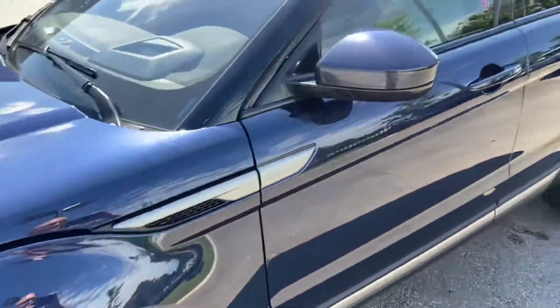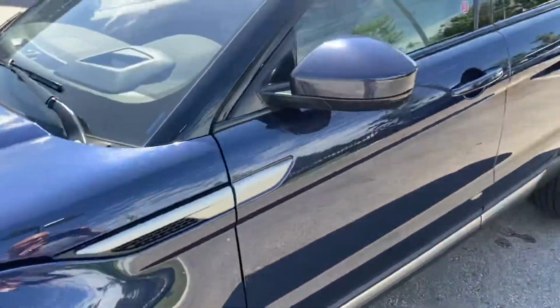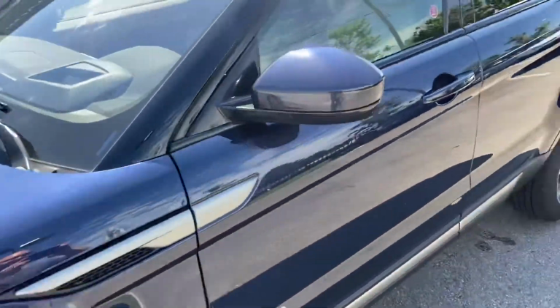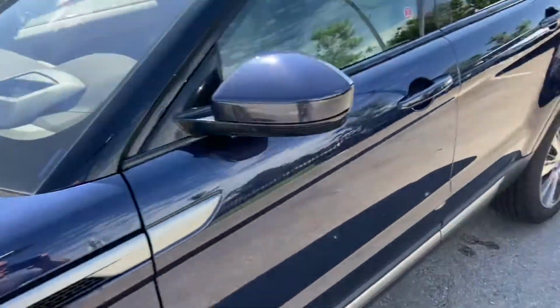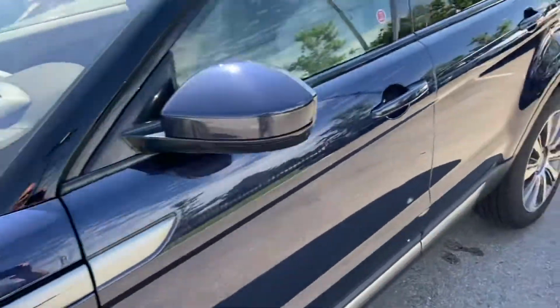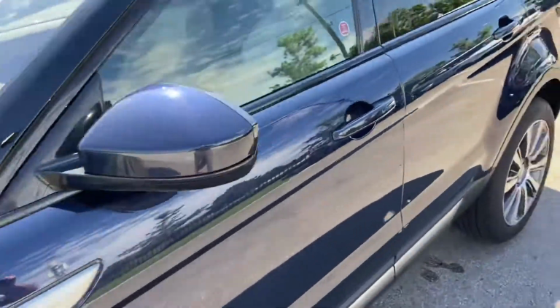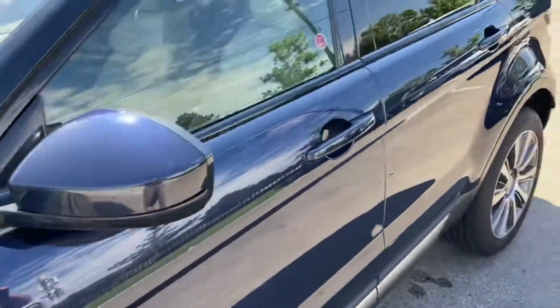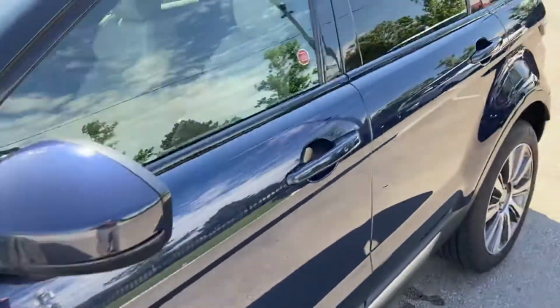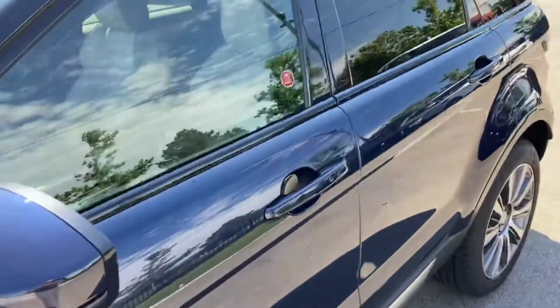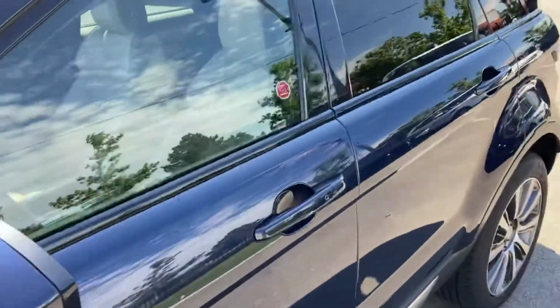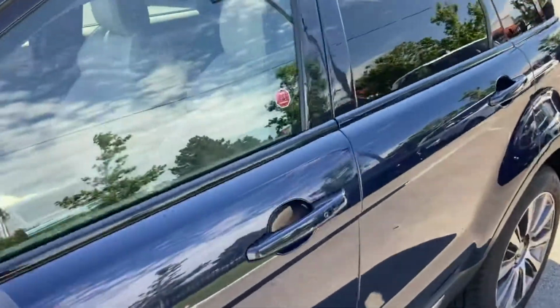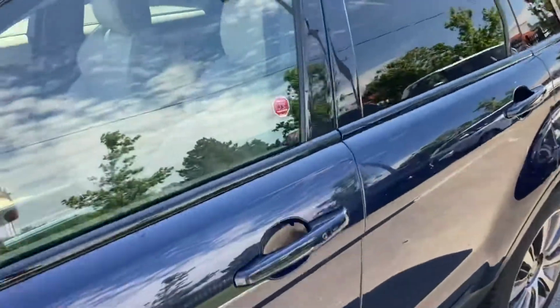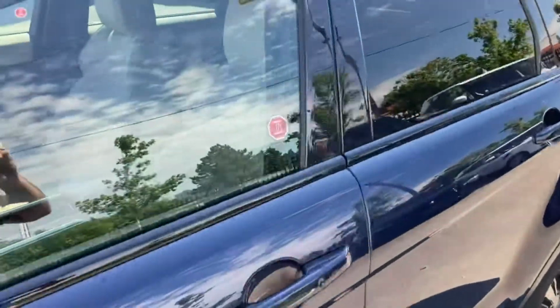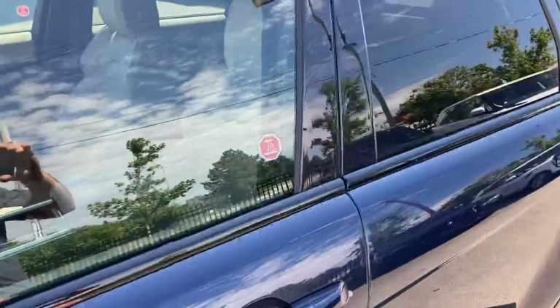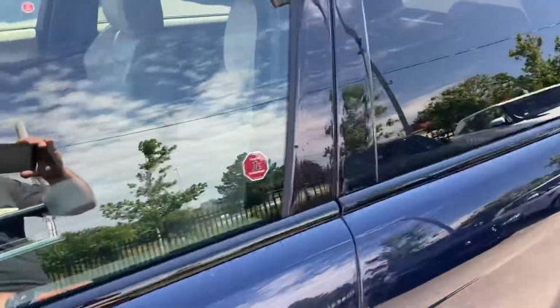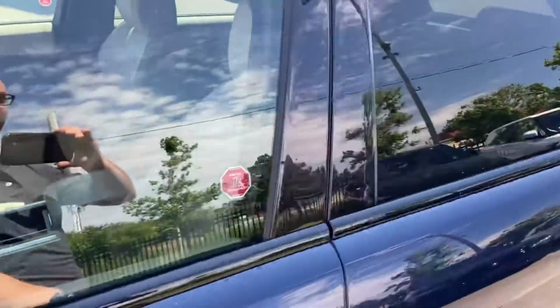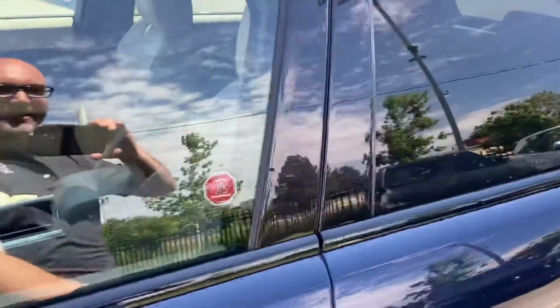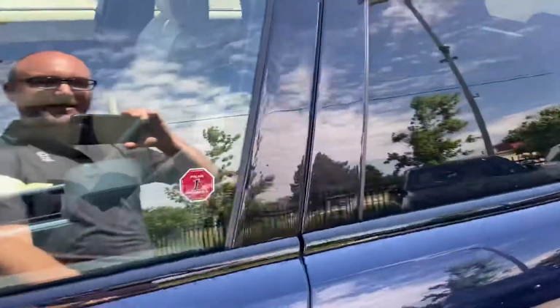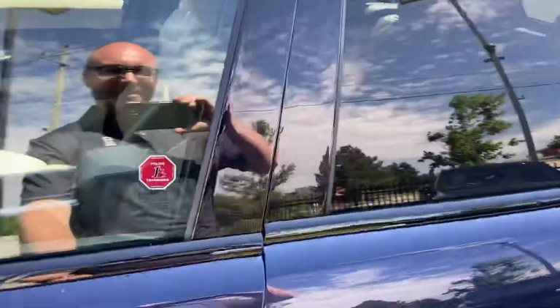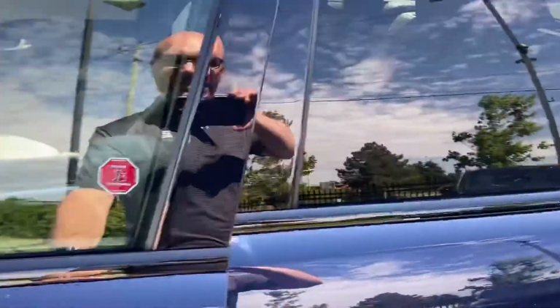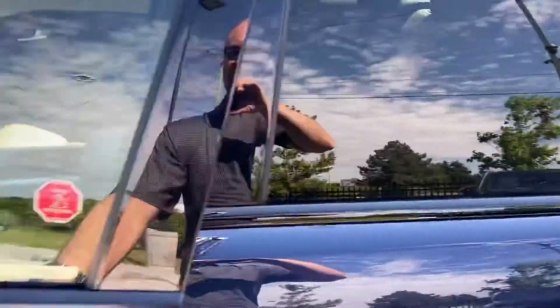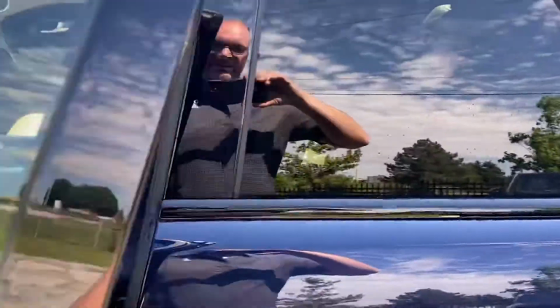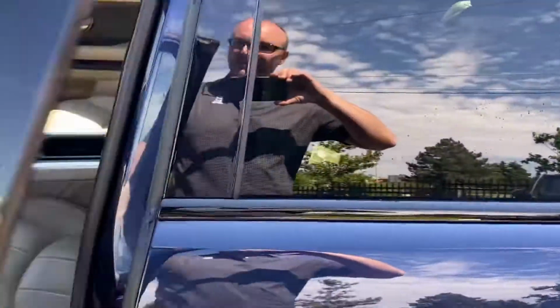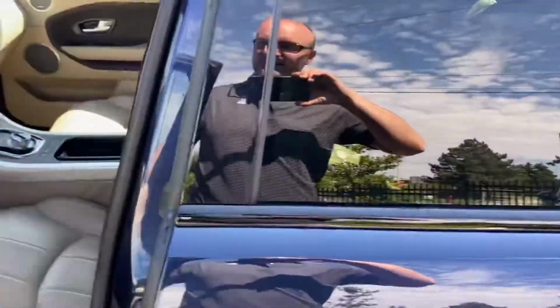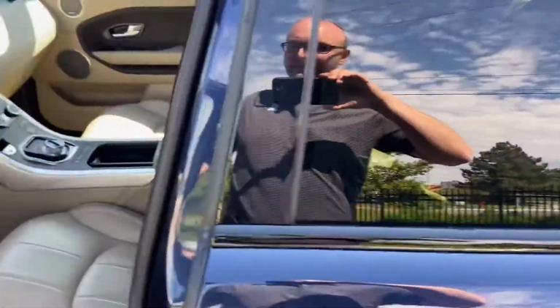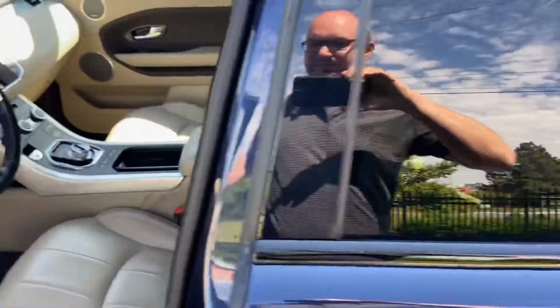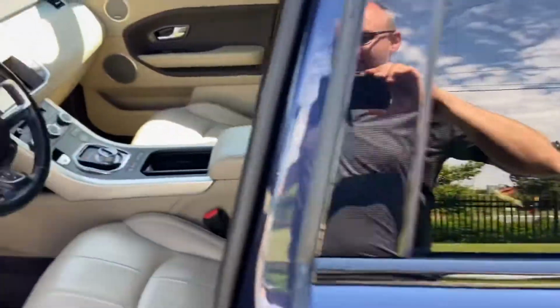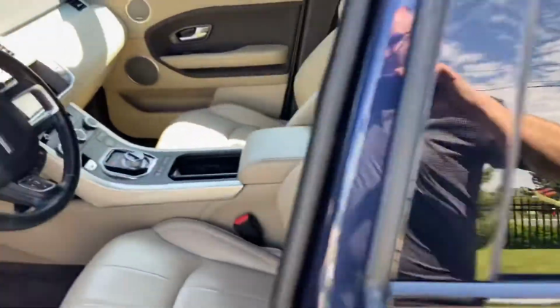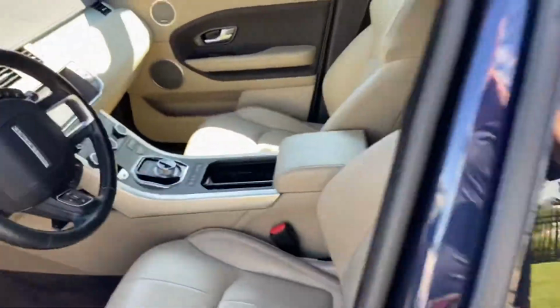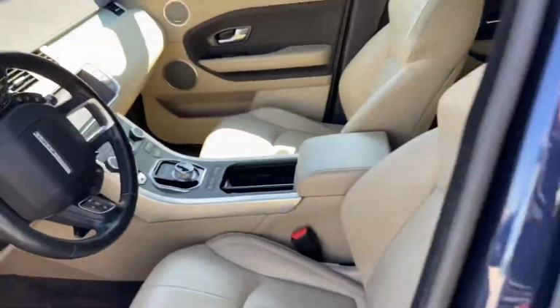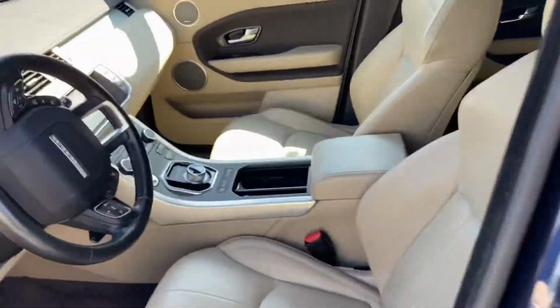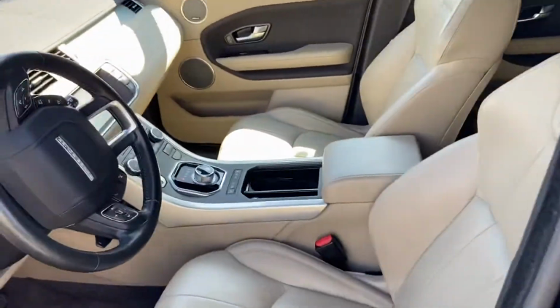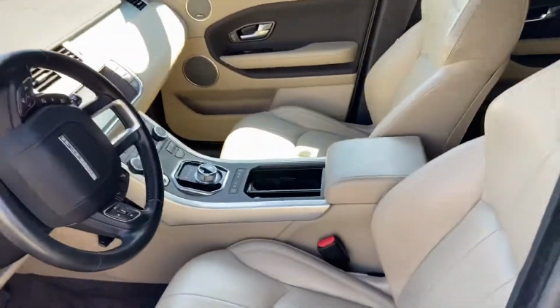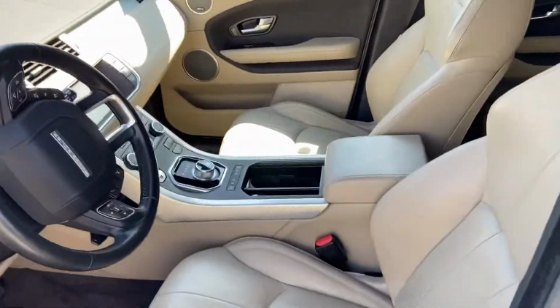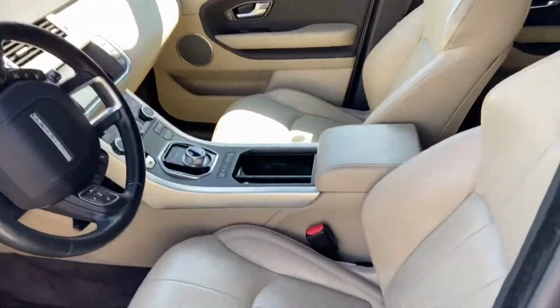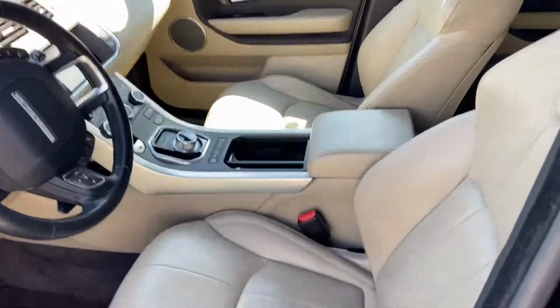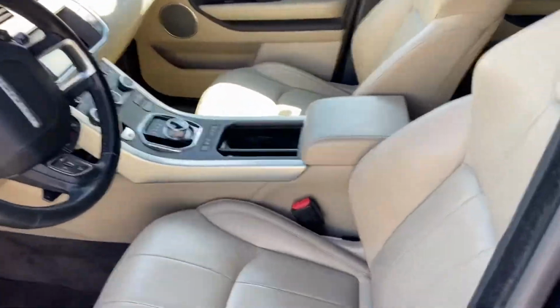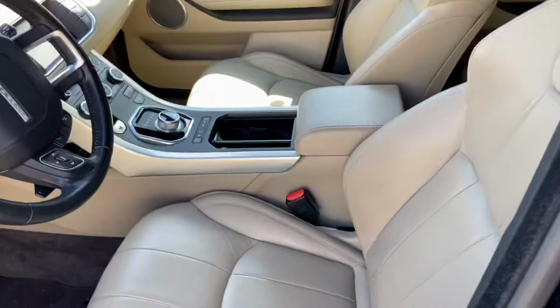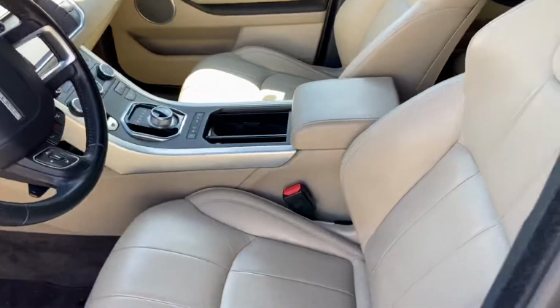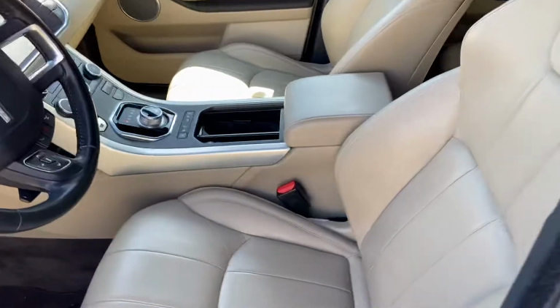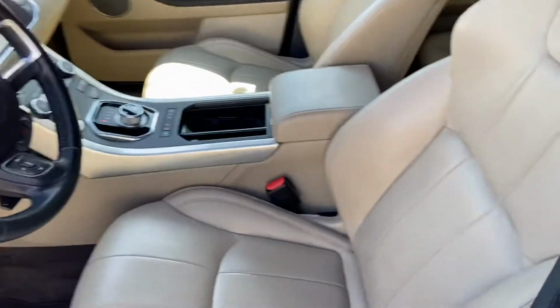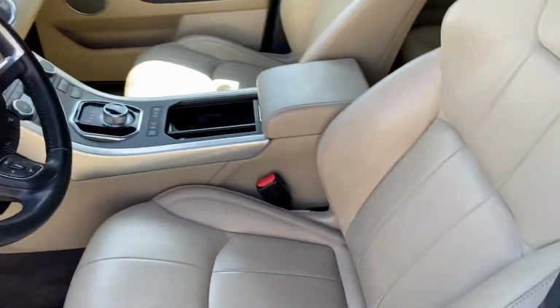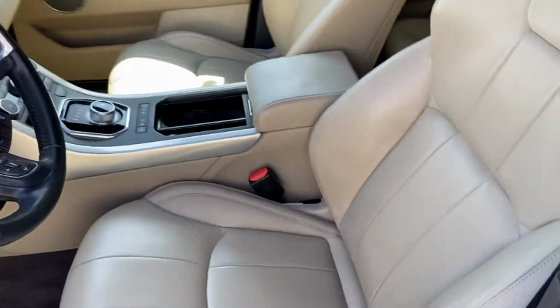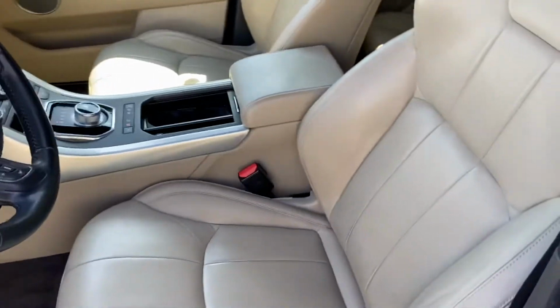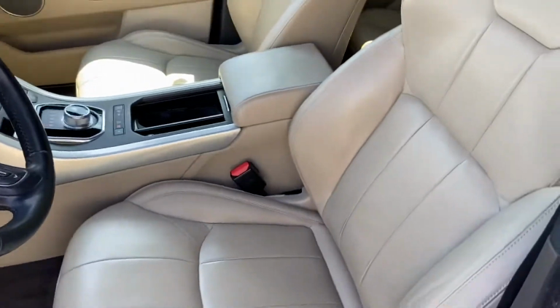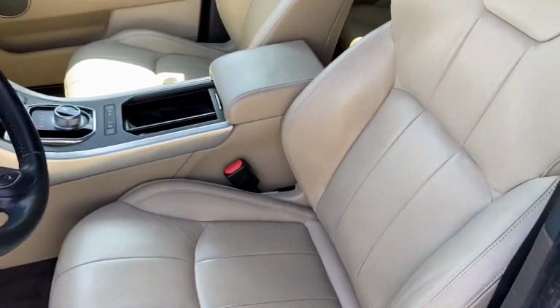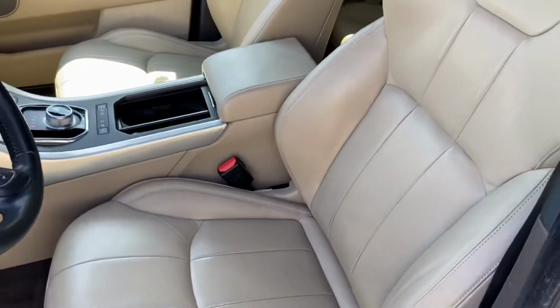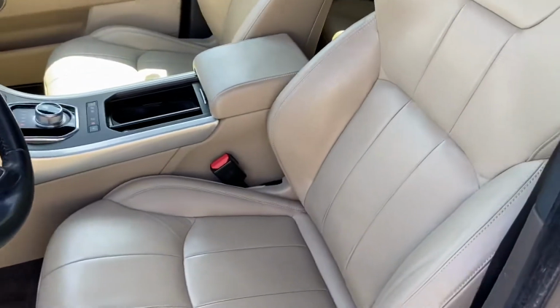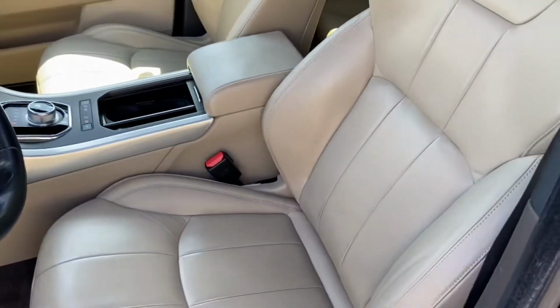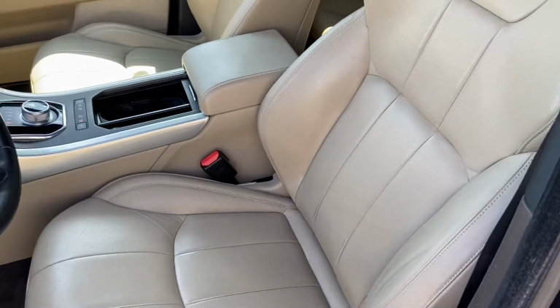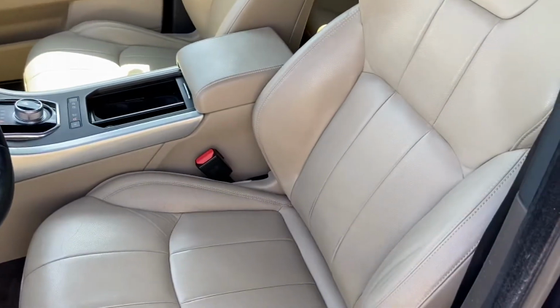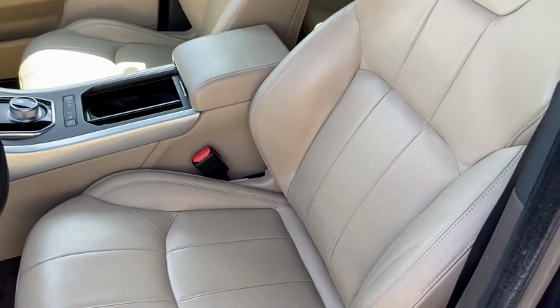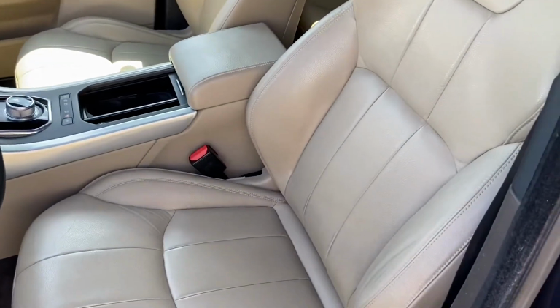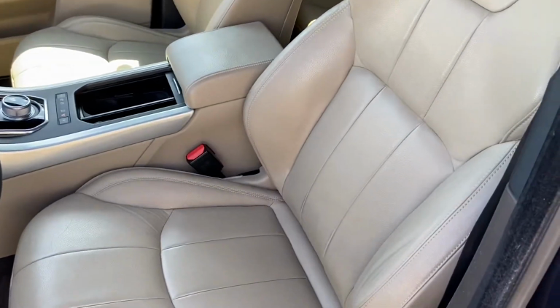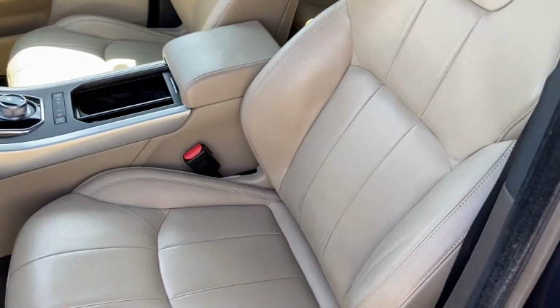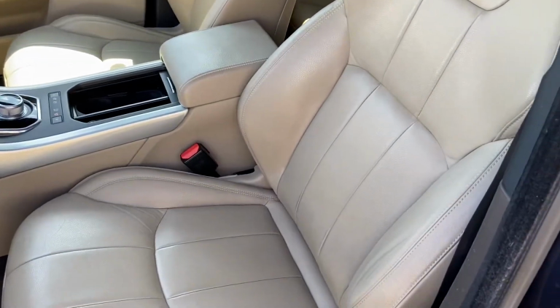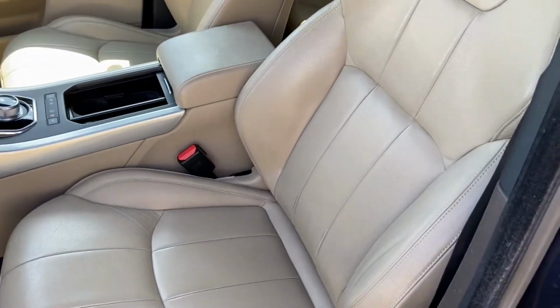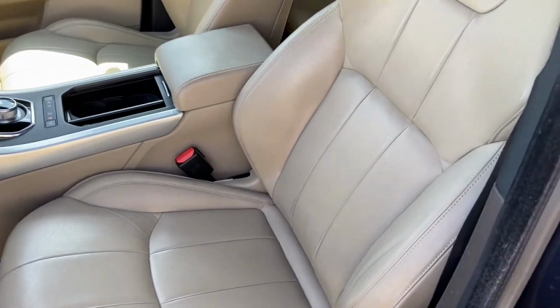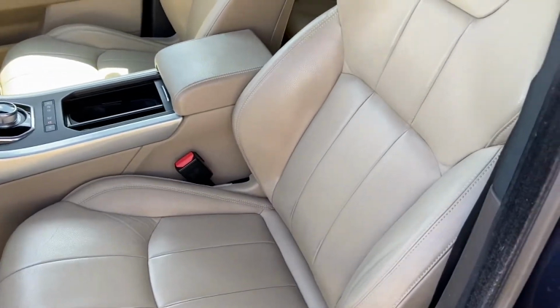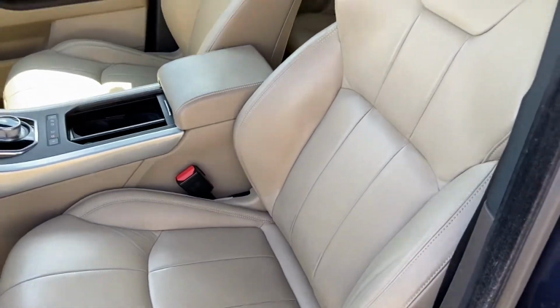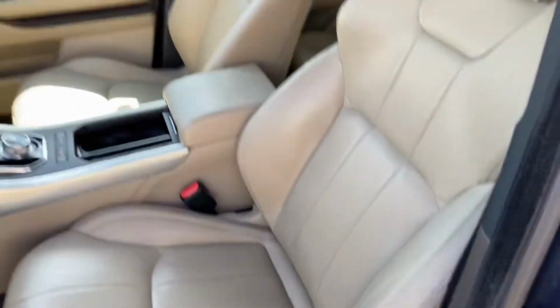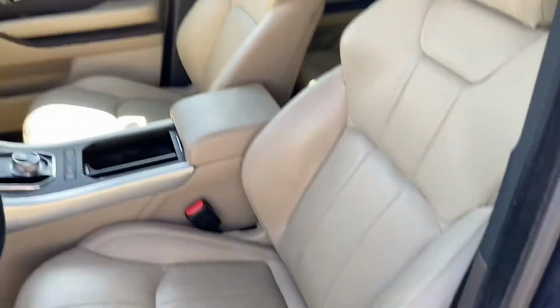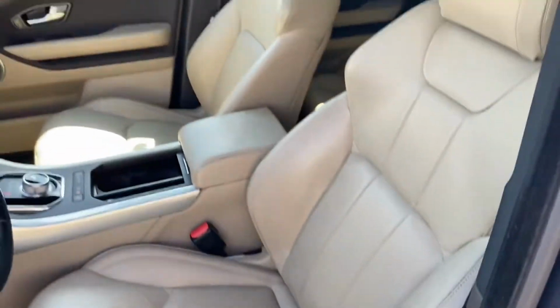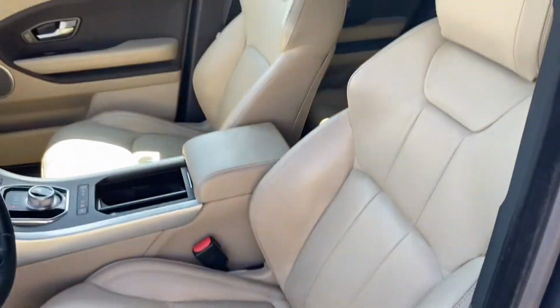Loire Blue with almond interior. You'll see the inside just has a nice grained leather interior there.